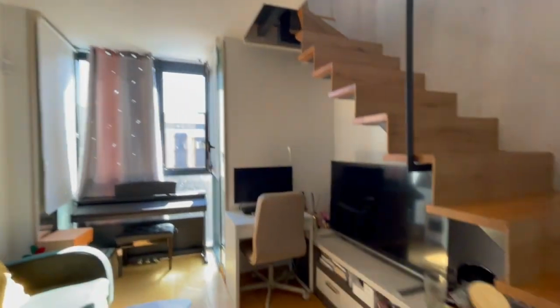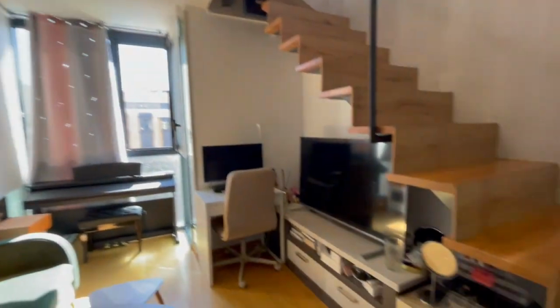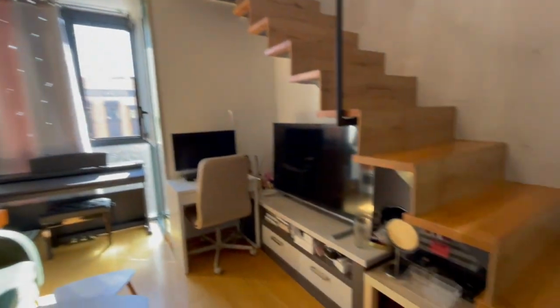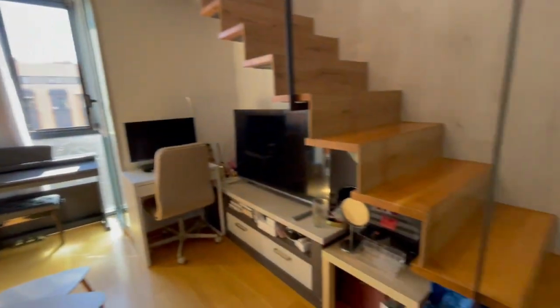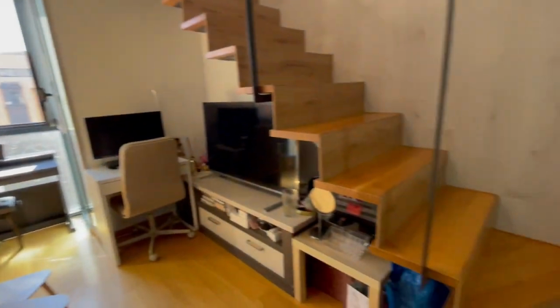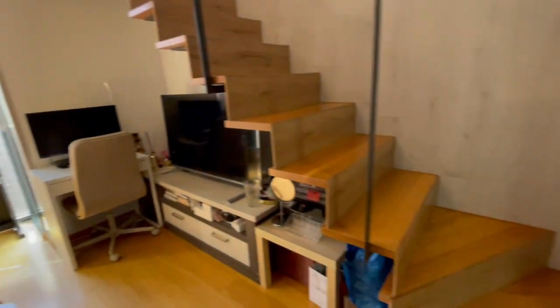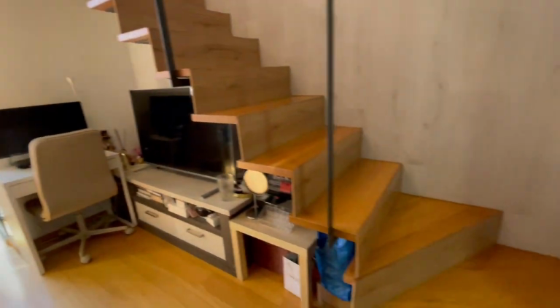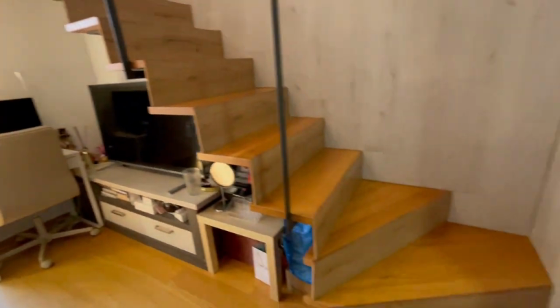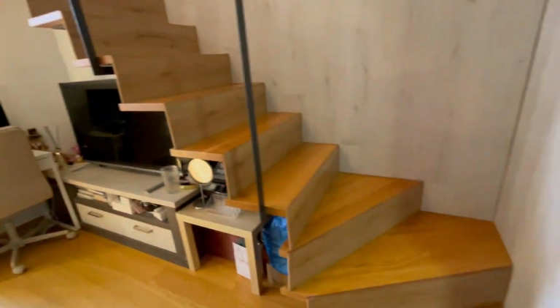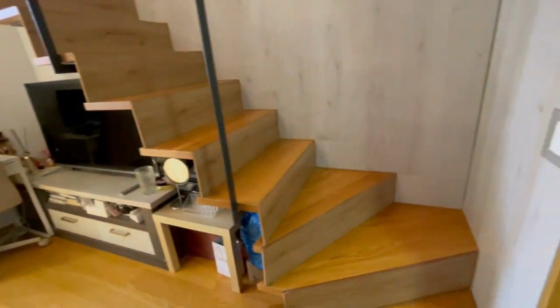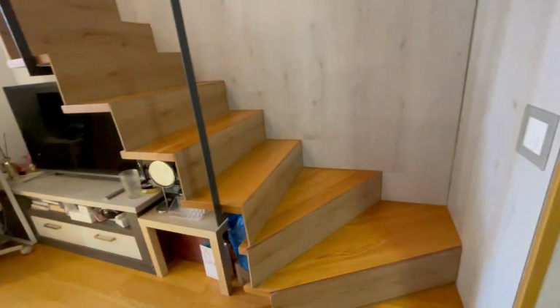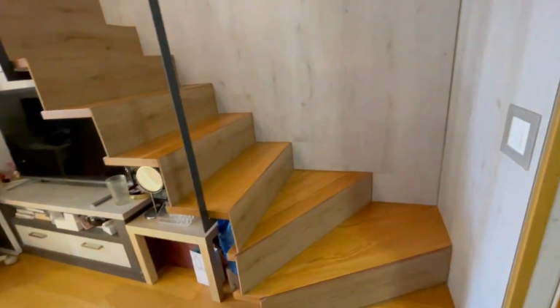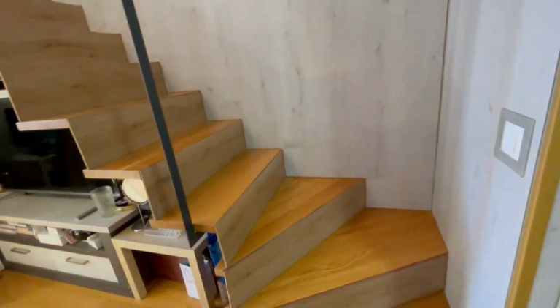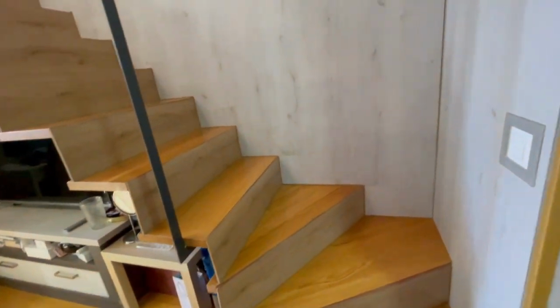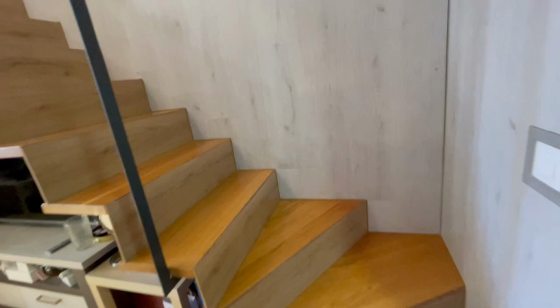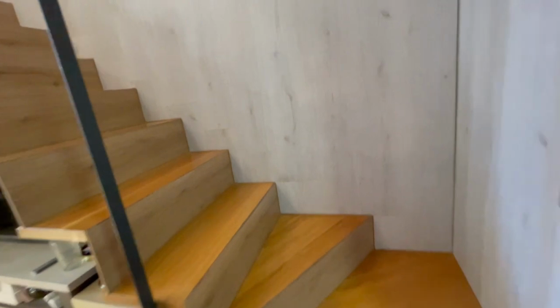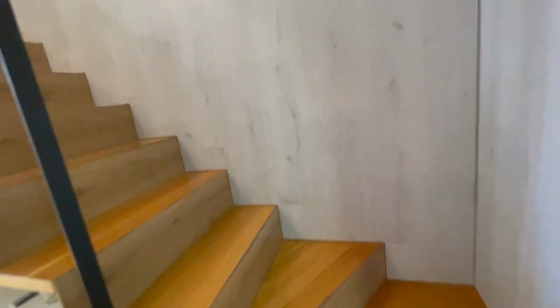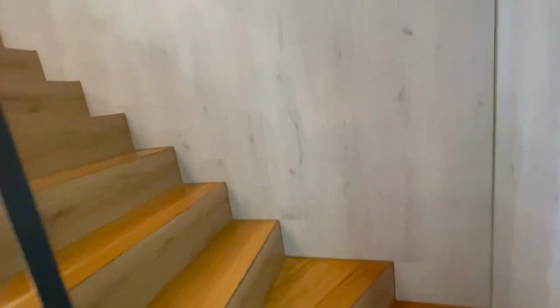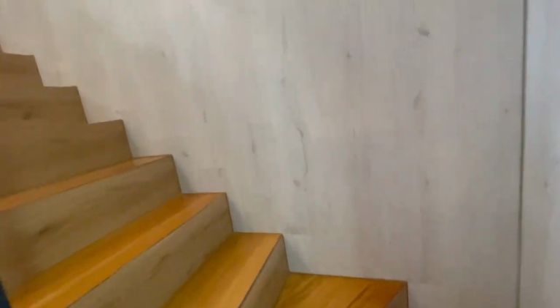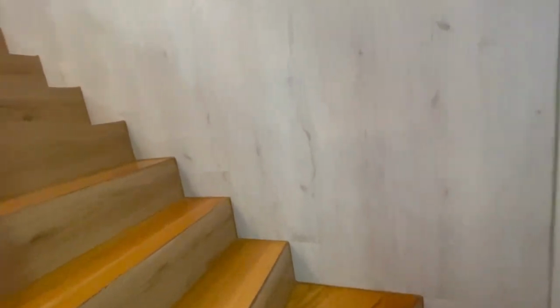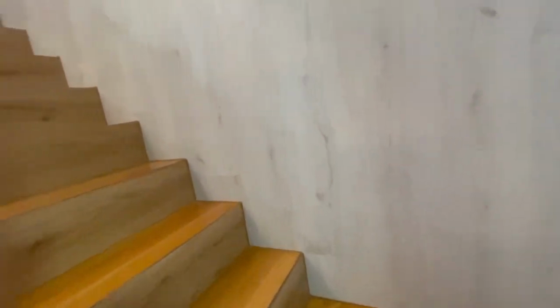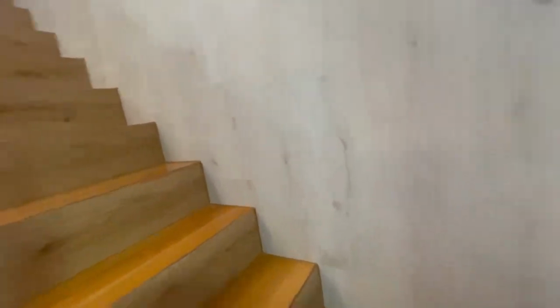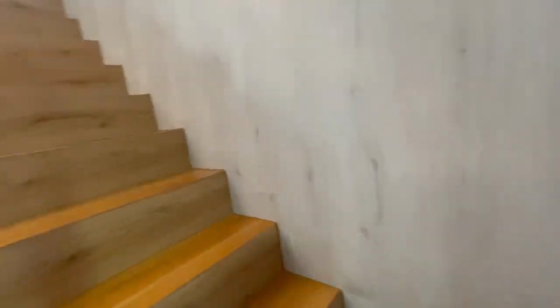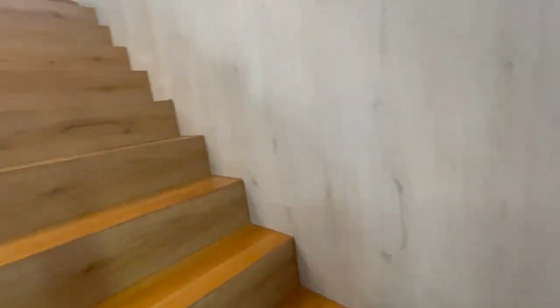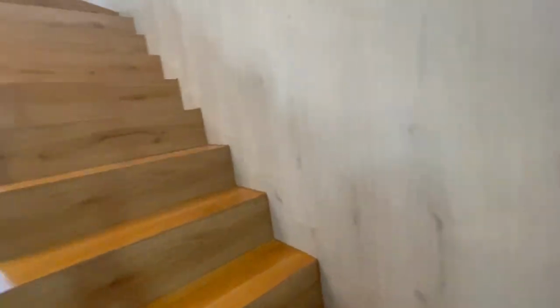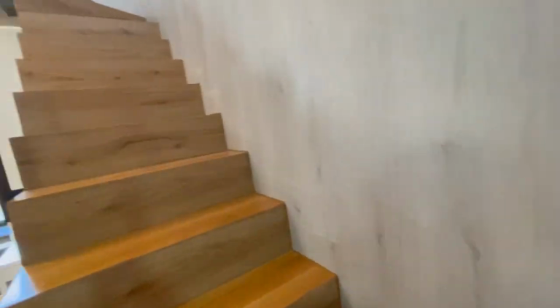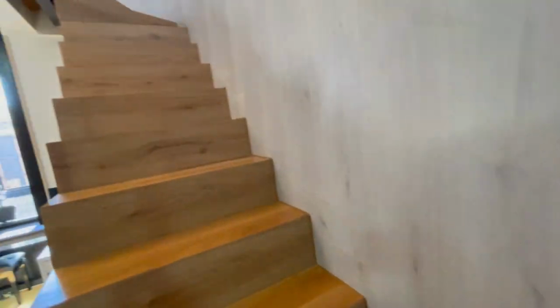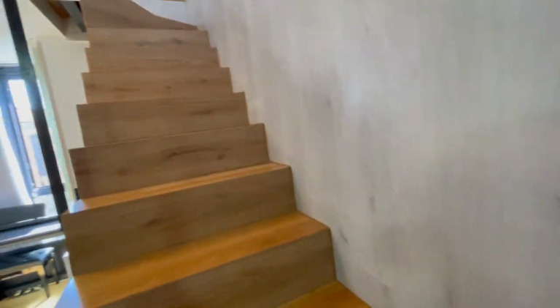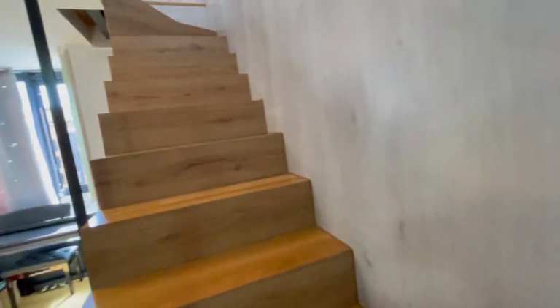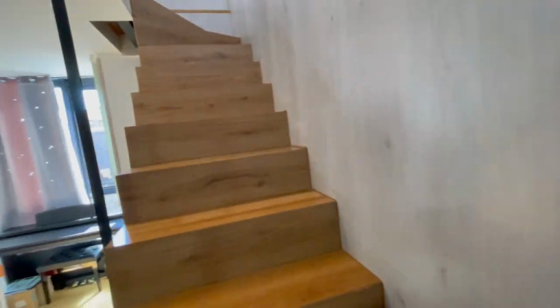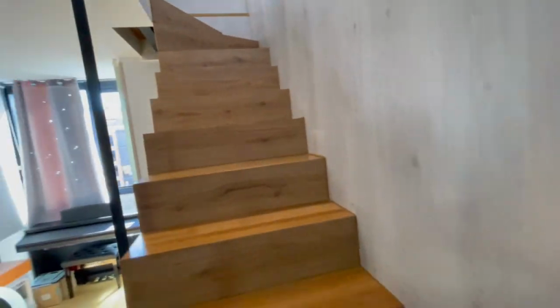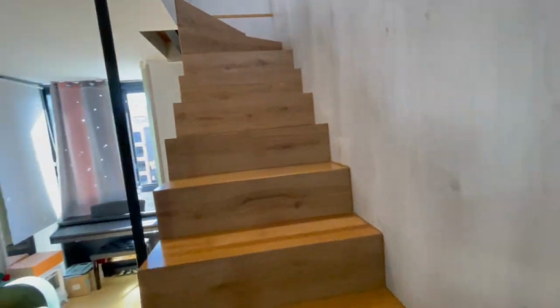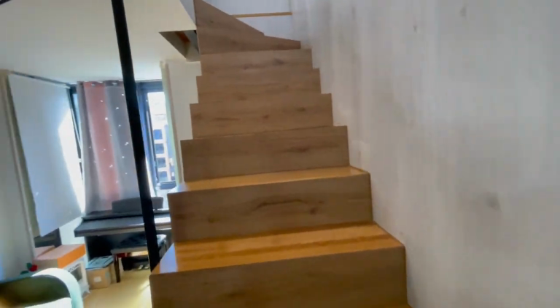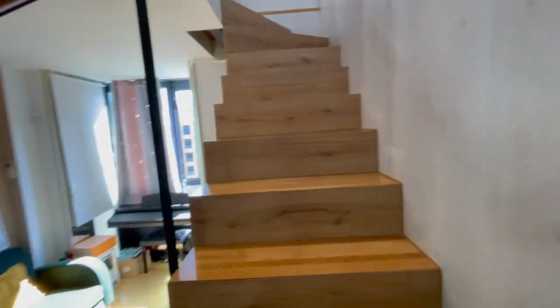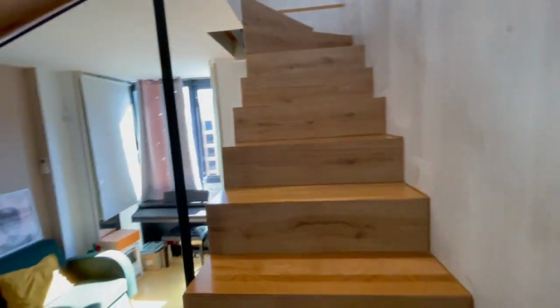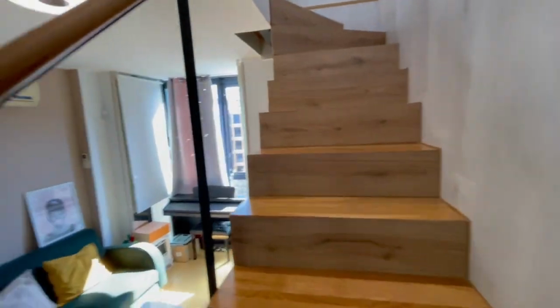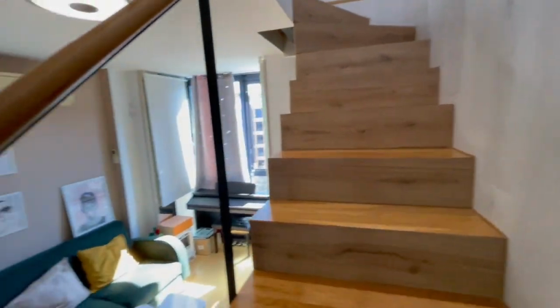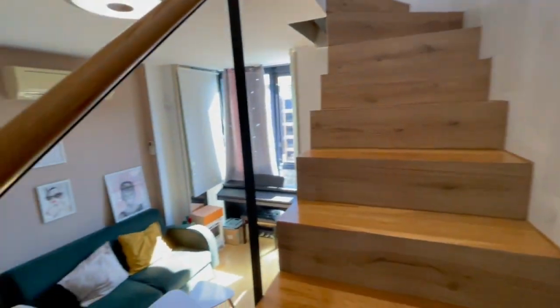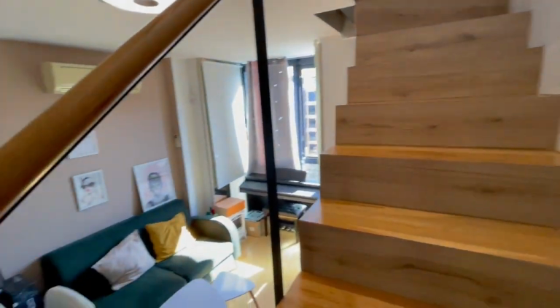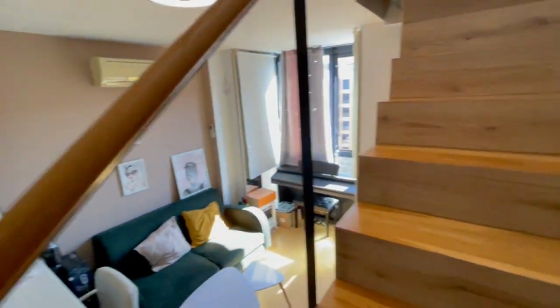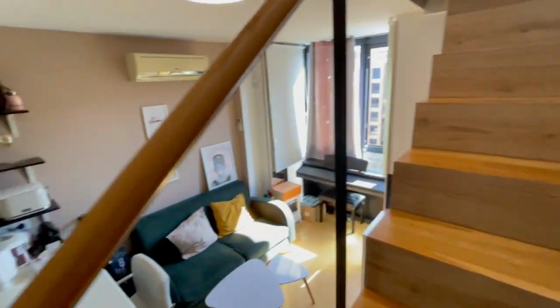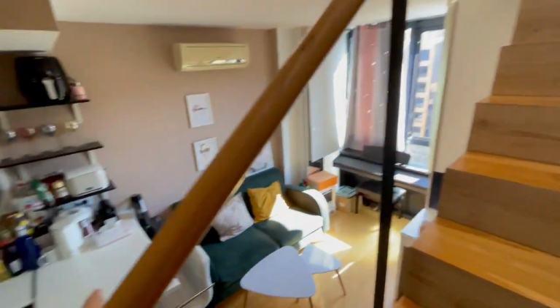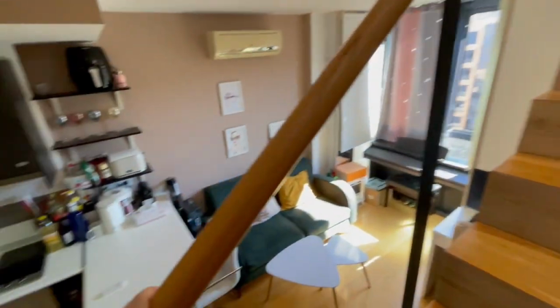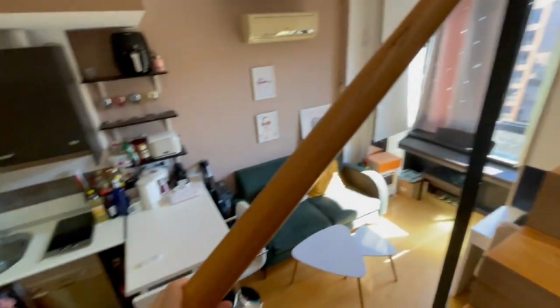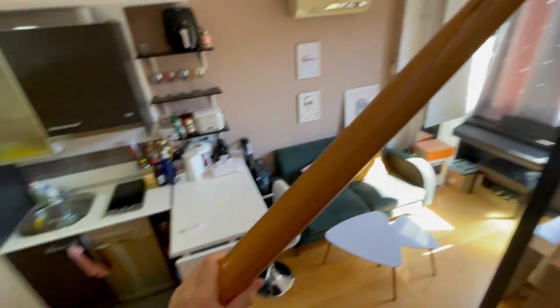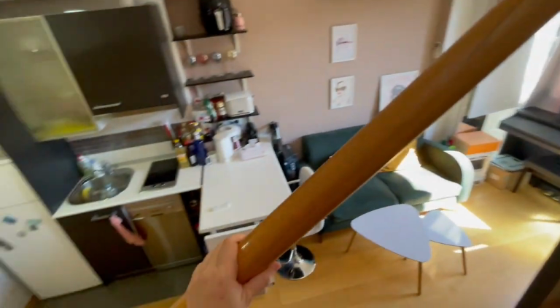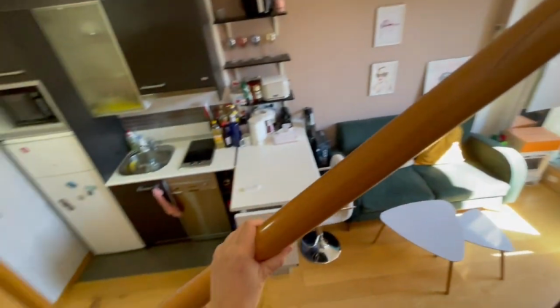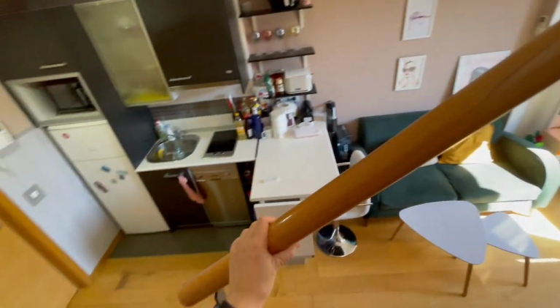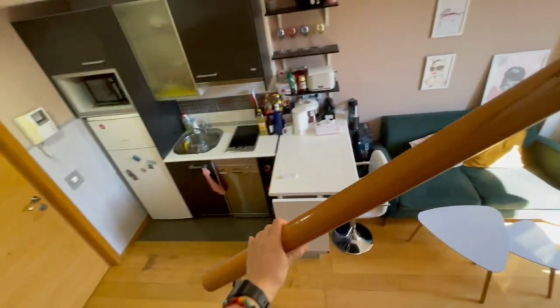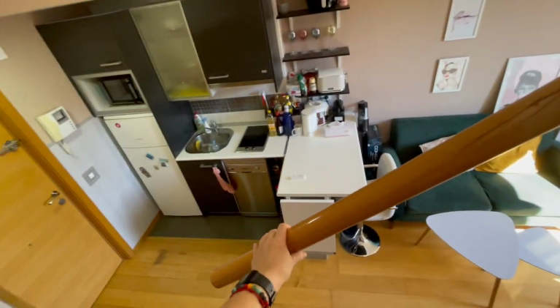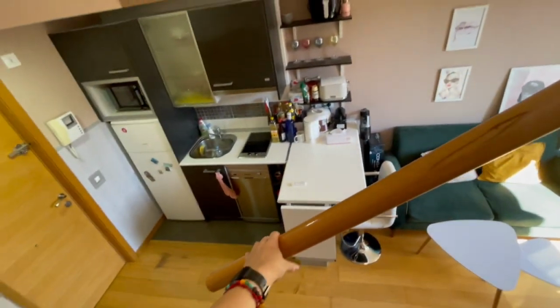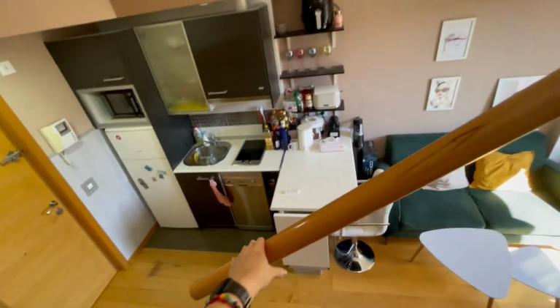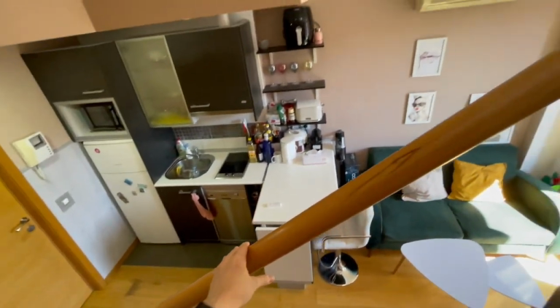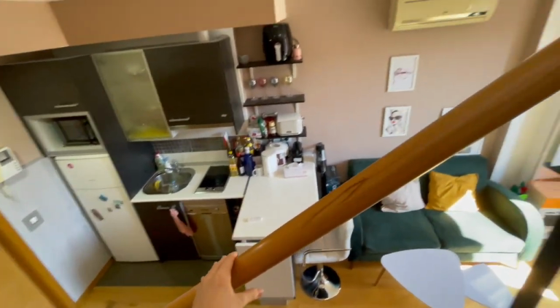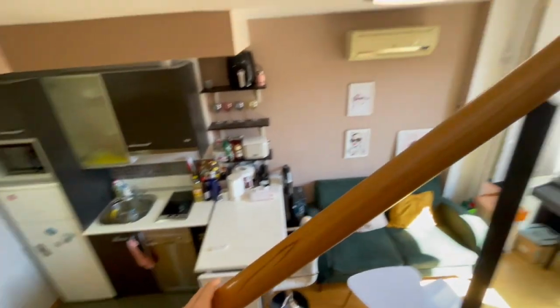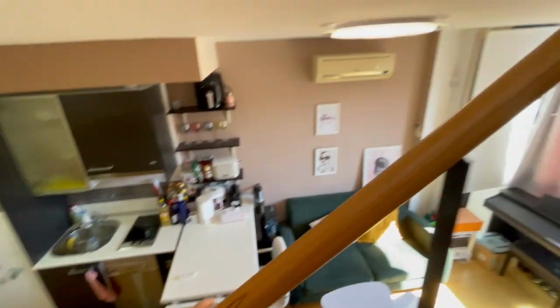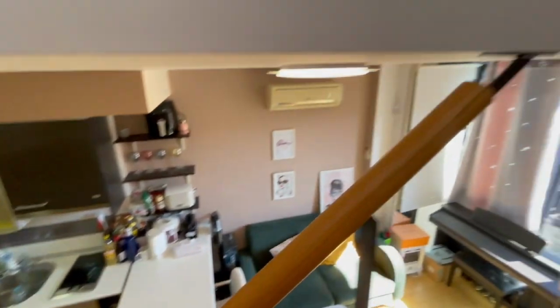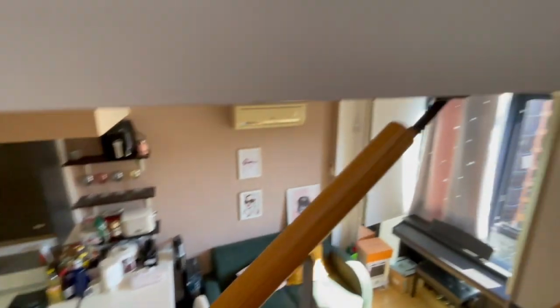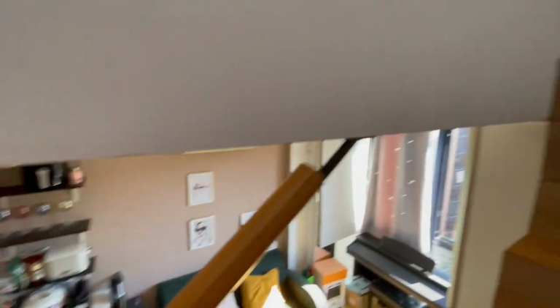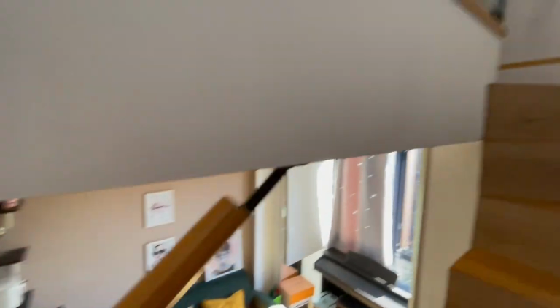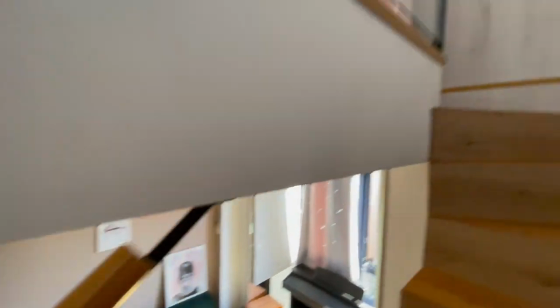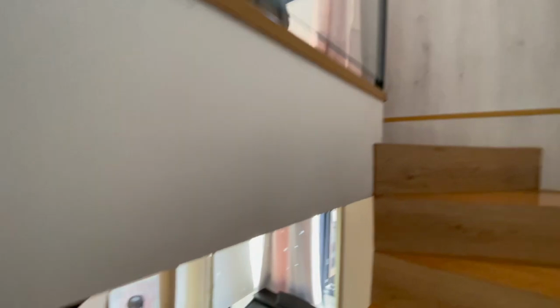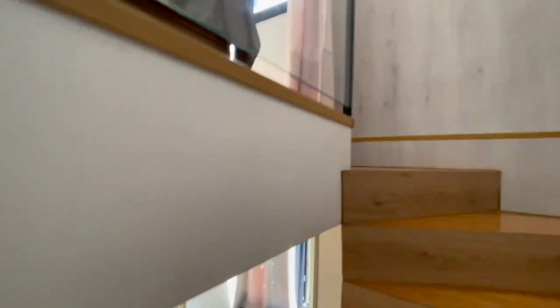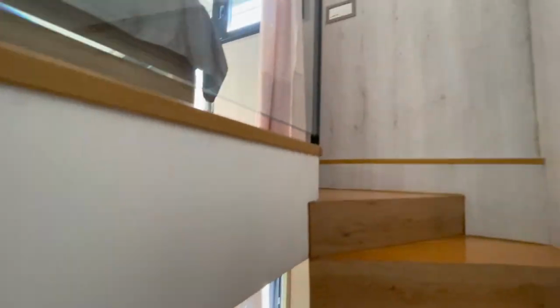Now let's go upstairs and see the rest of the house — very nice.